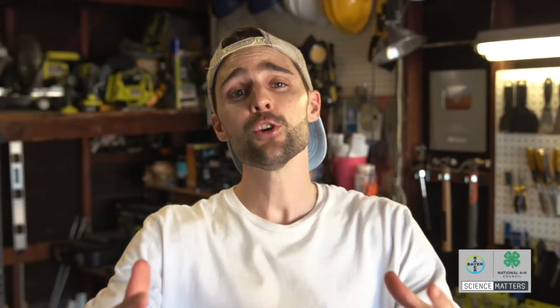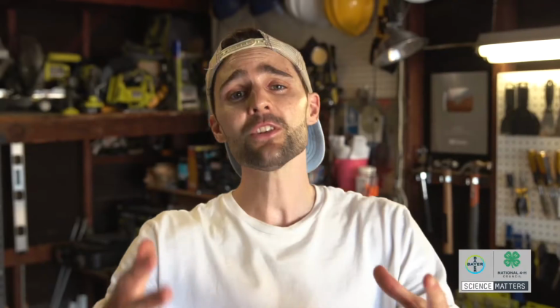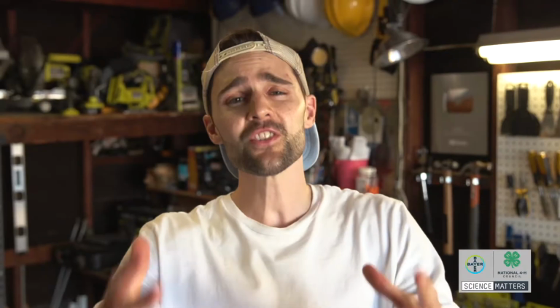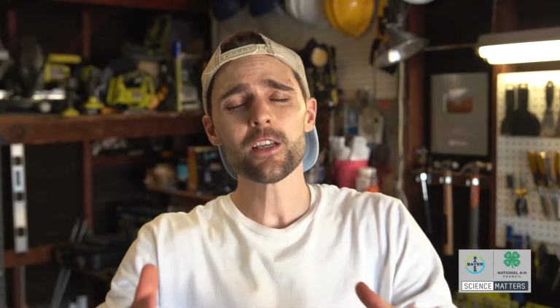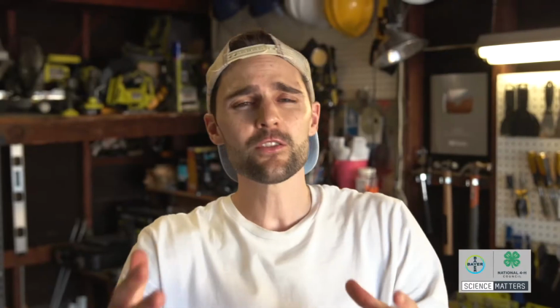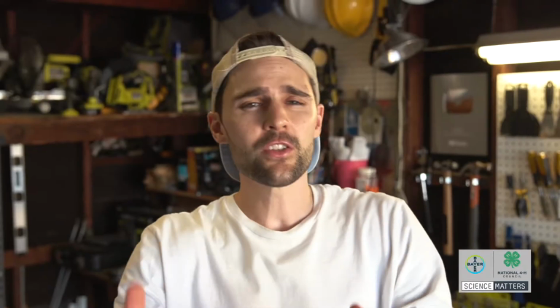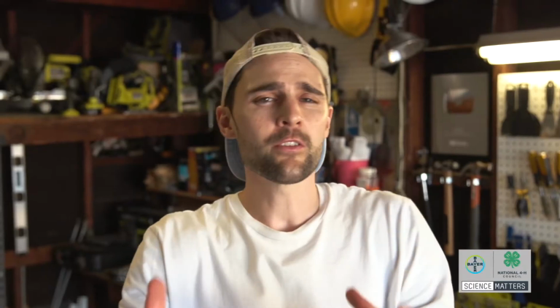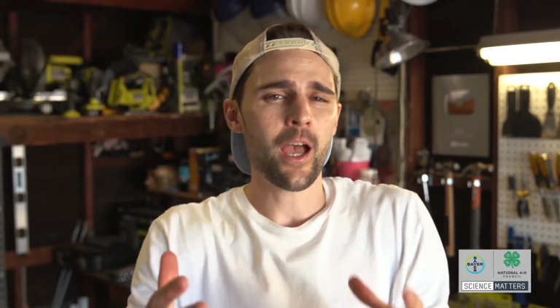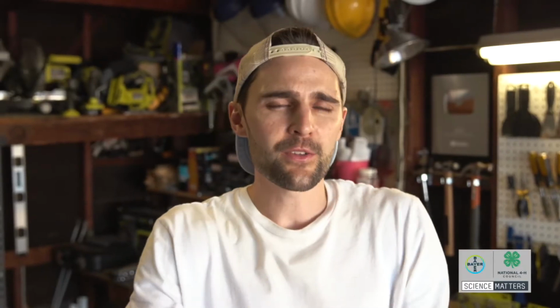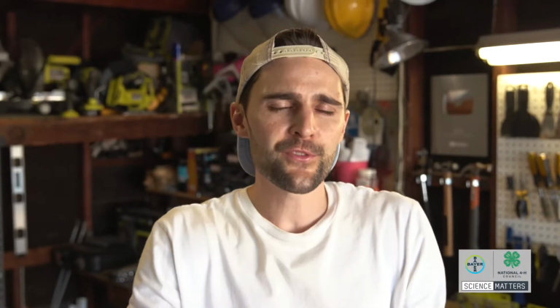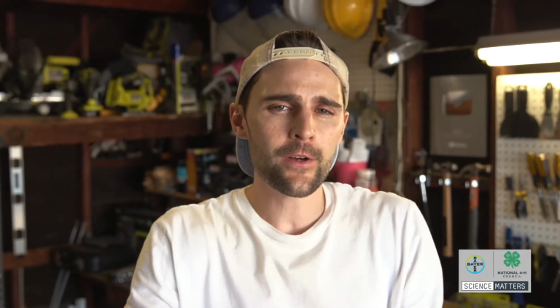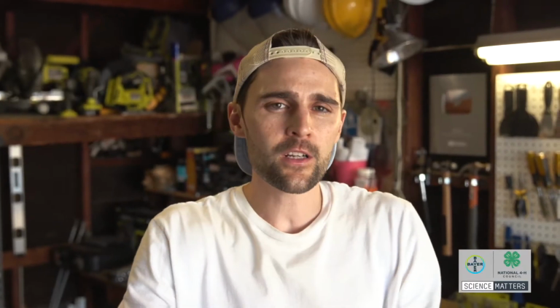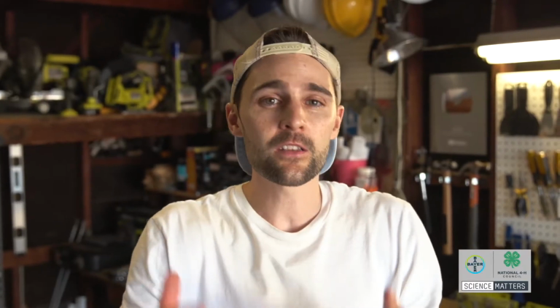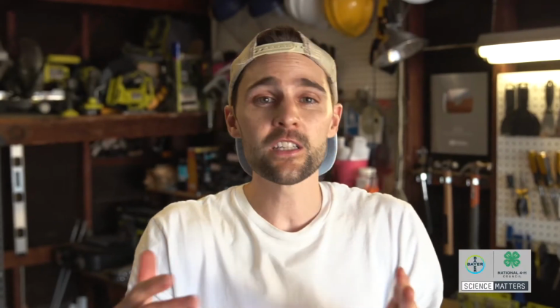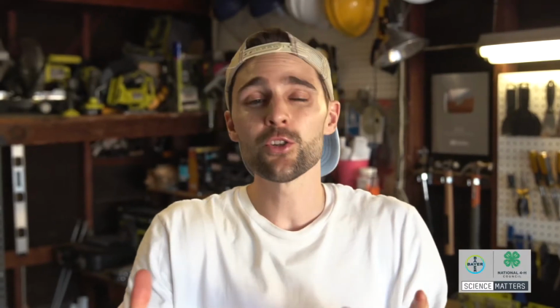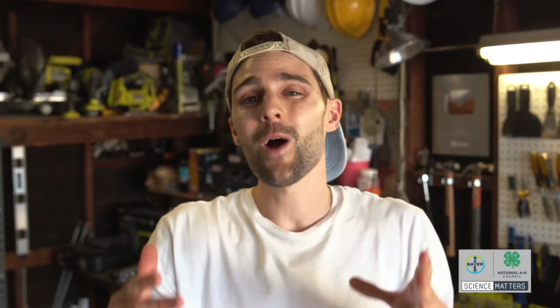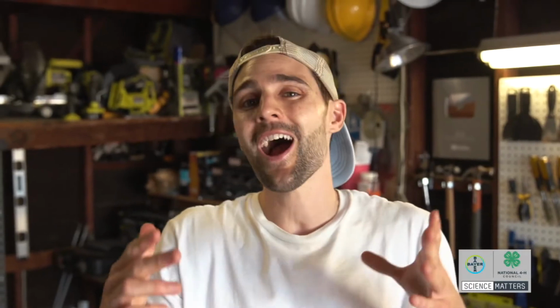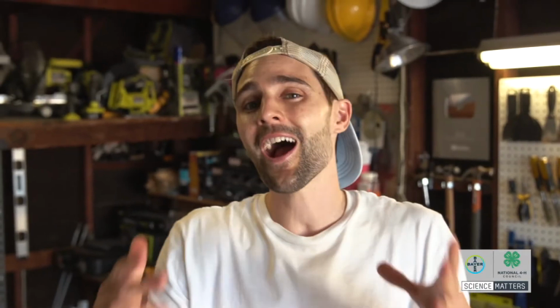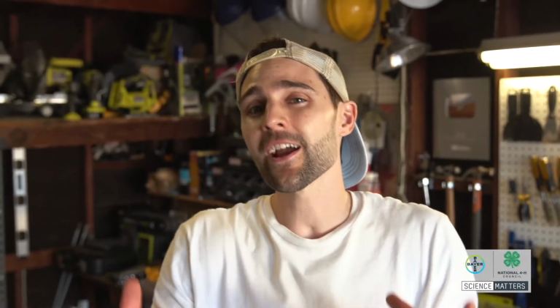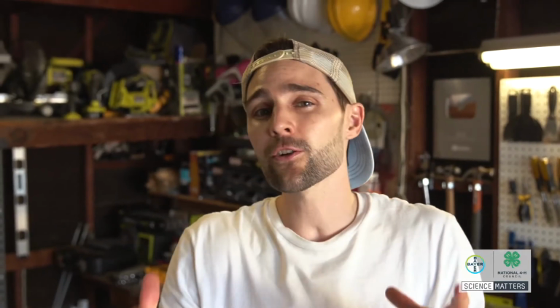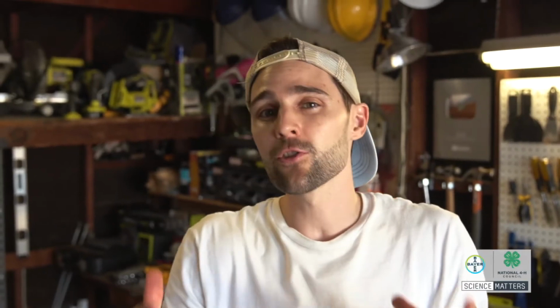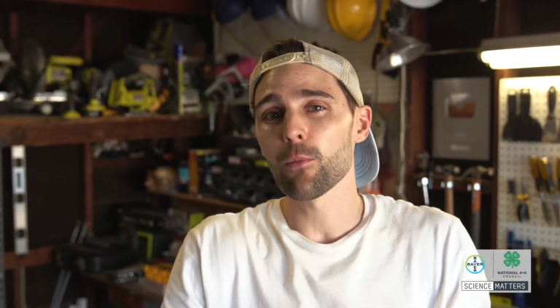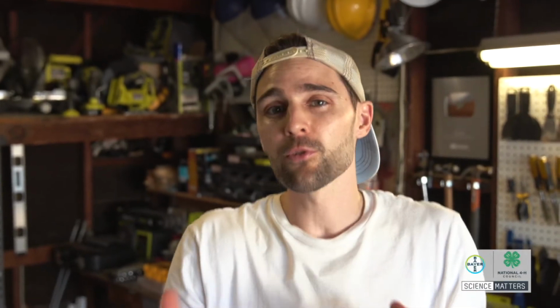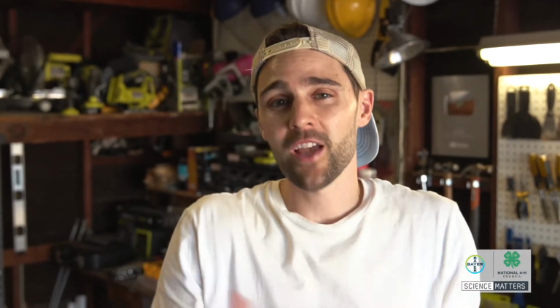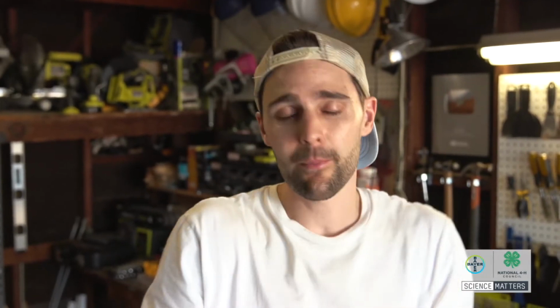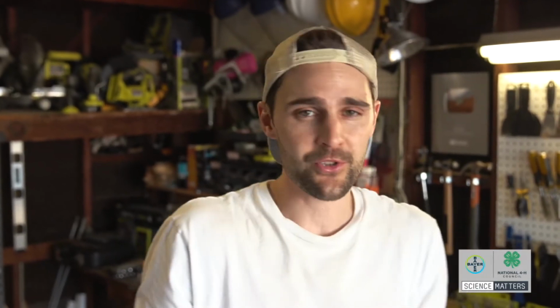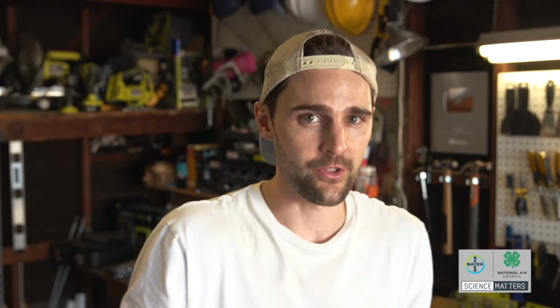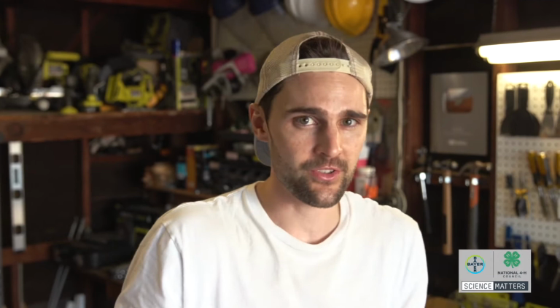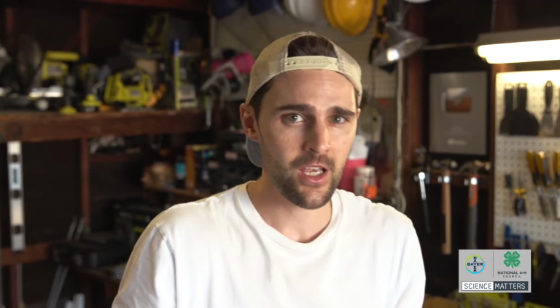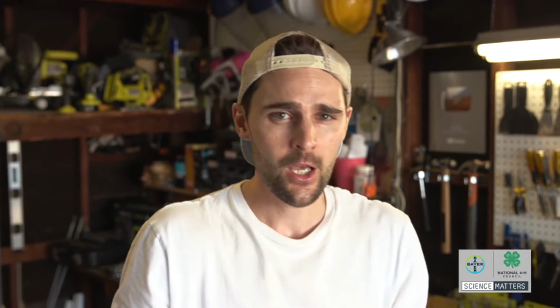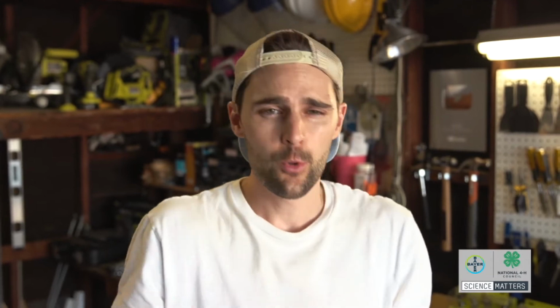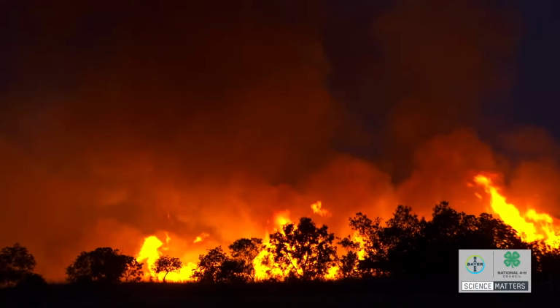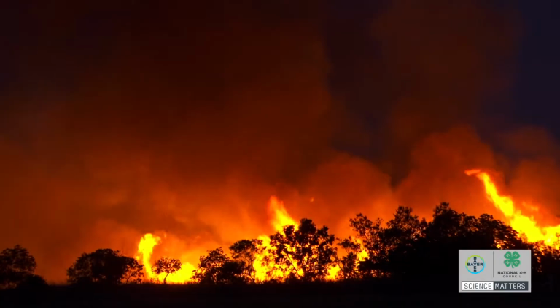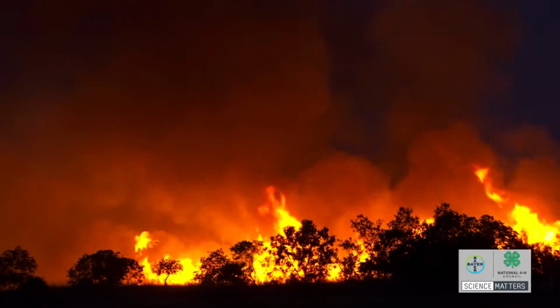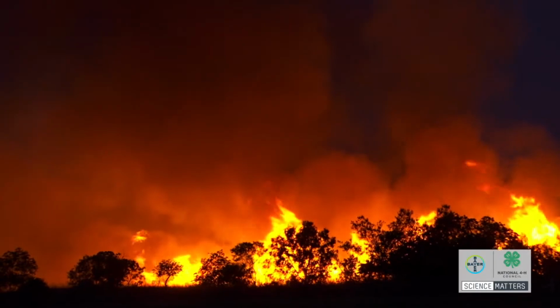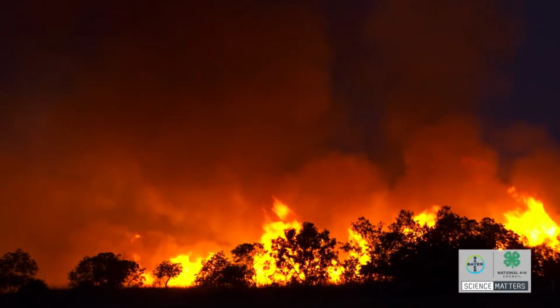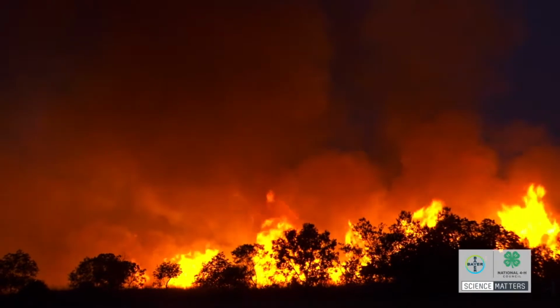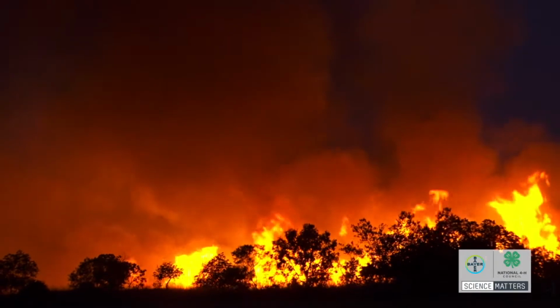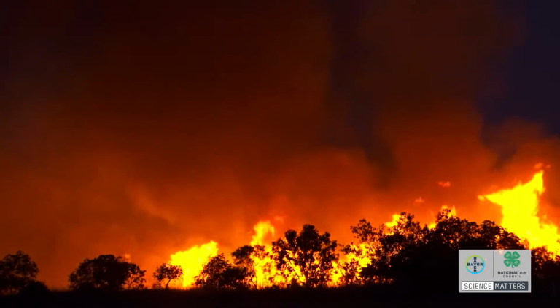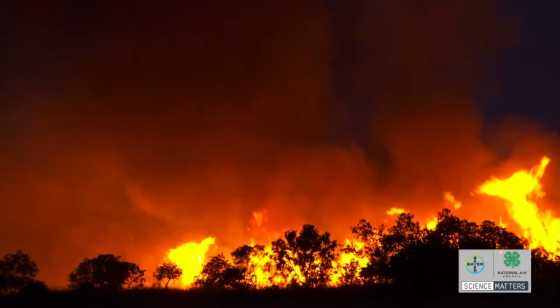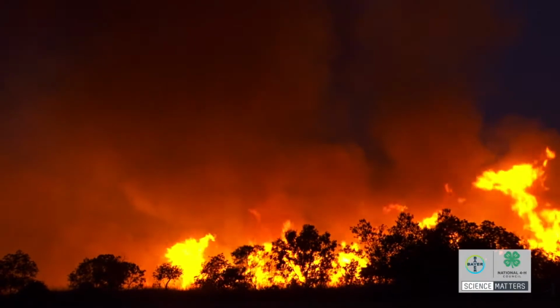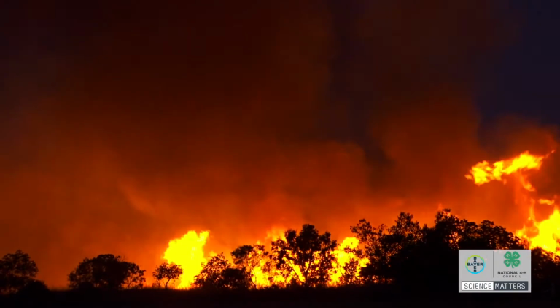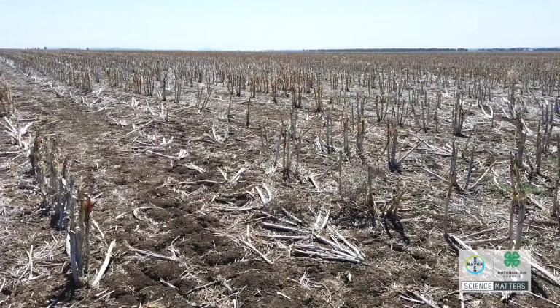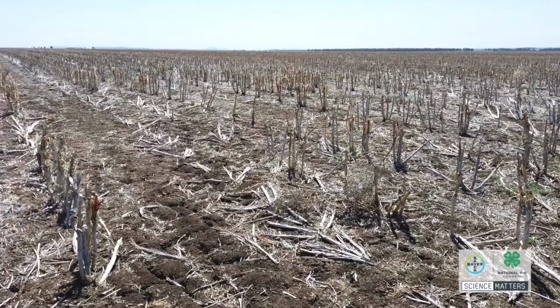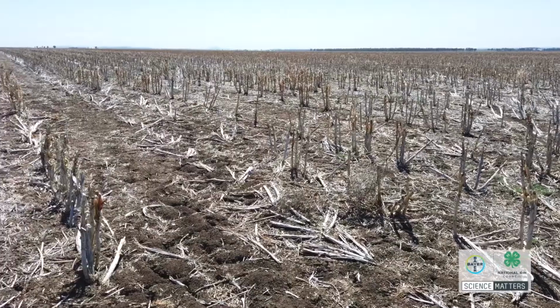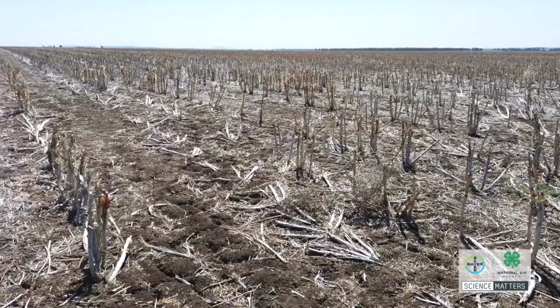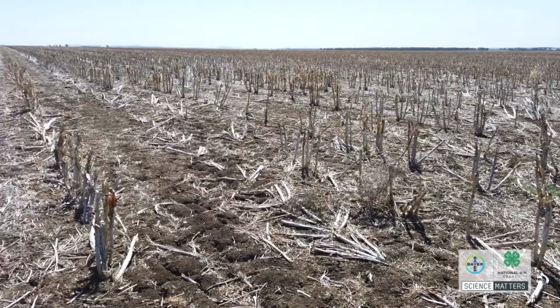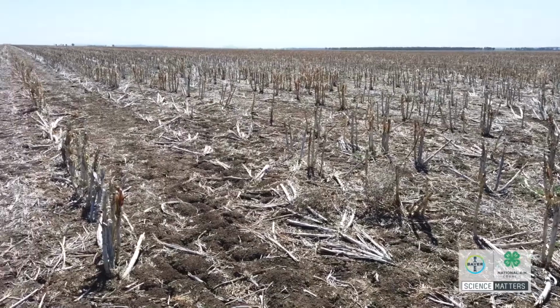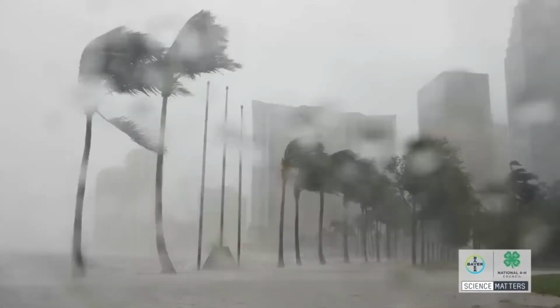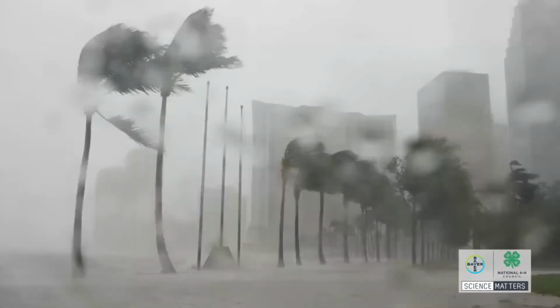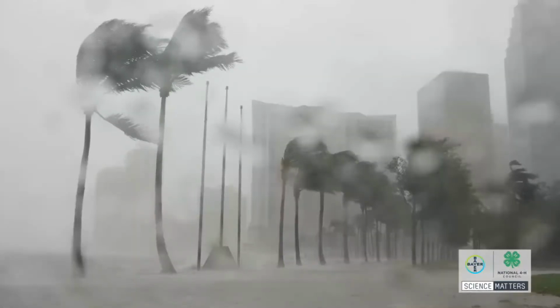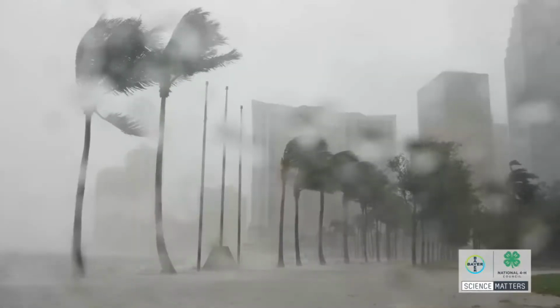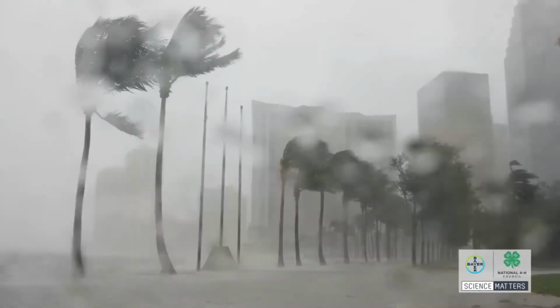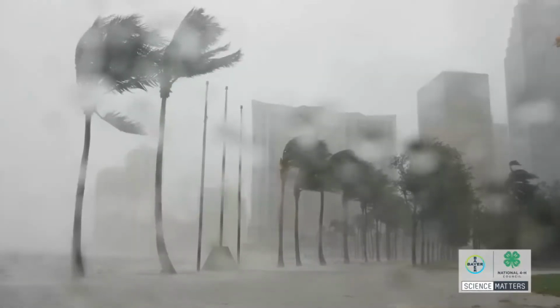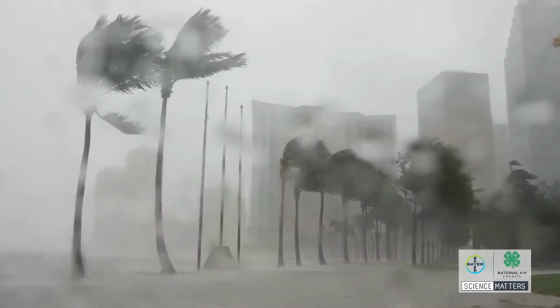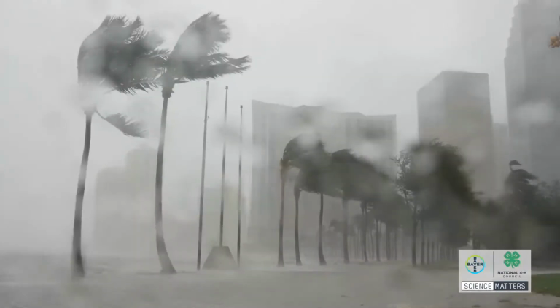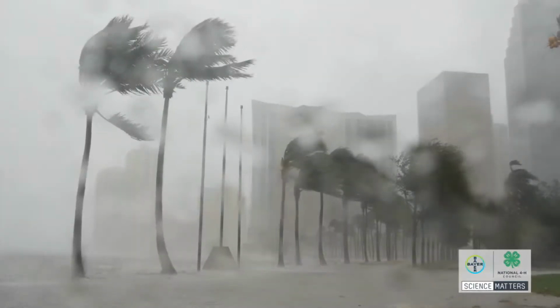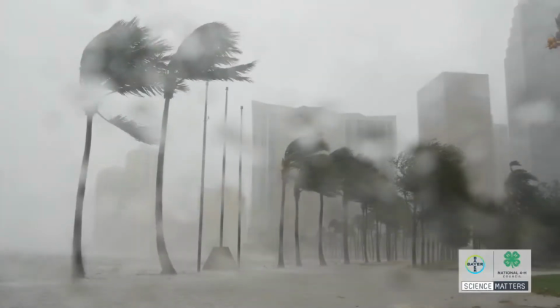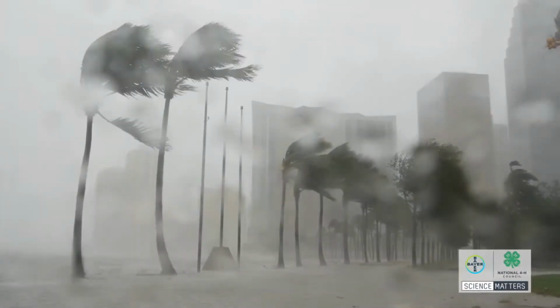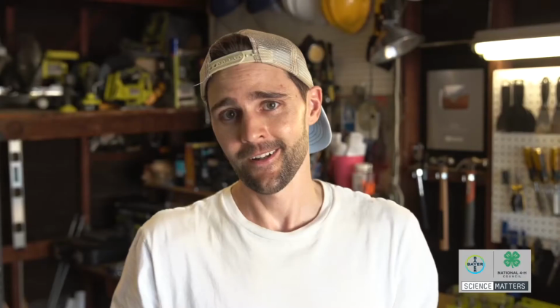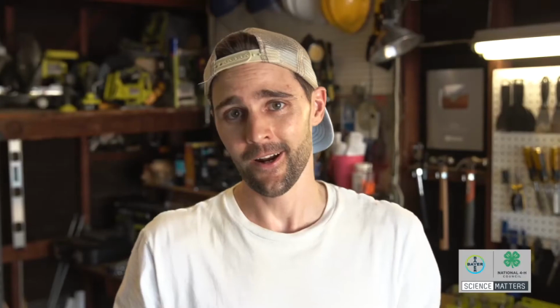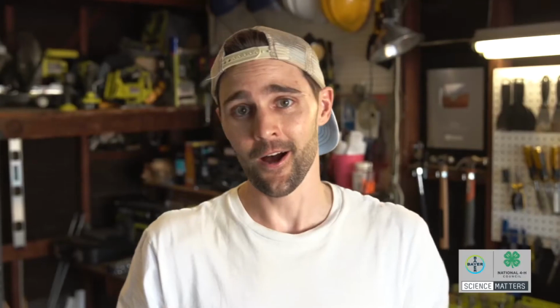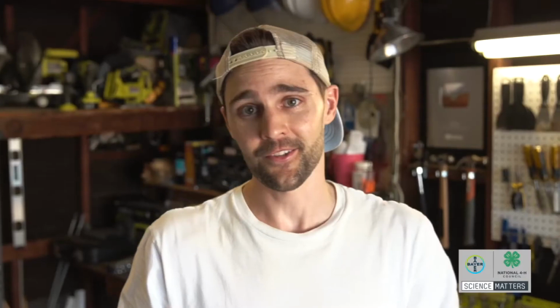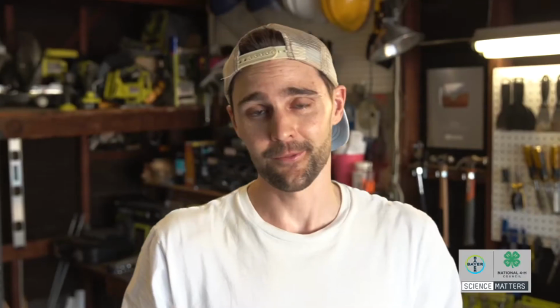Too much CO2 in the atmosphere can lead to higher global temperatures, which can have disastrous ecological consequences. Not awesome.